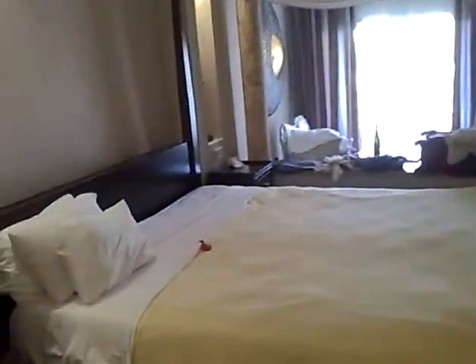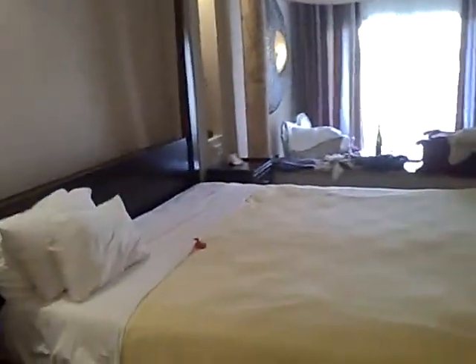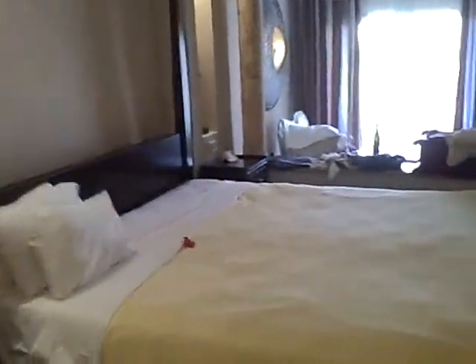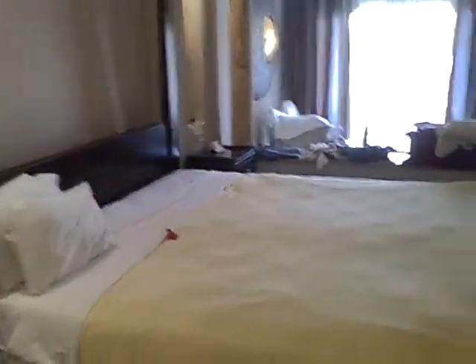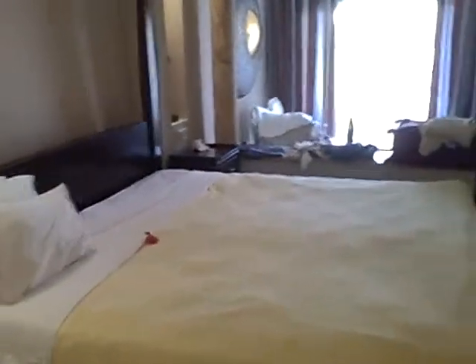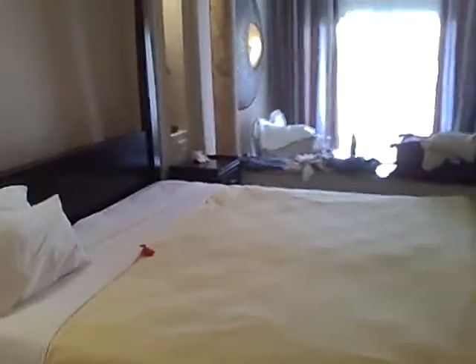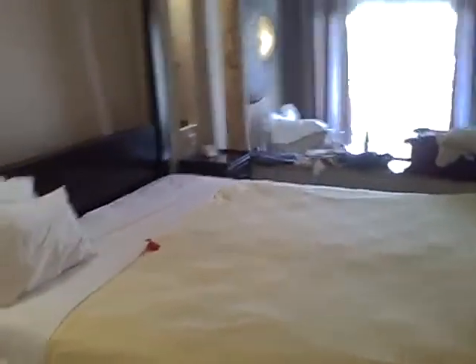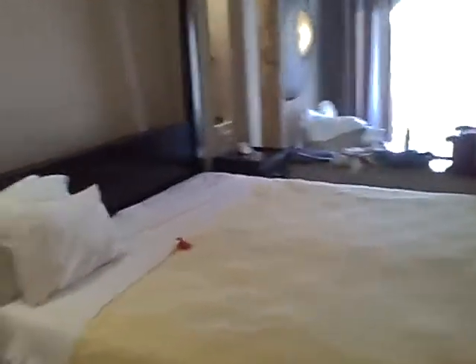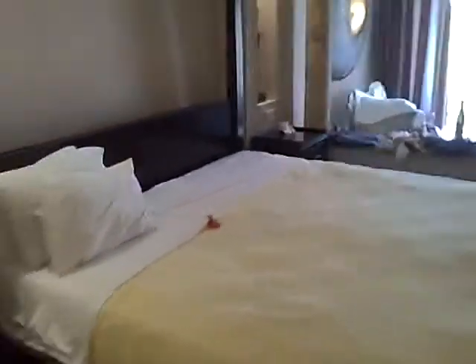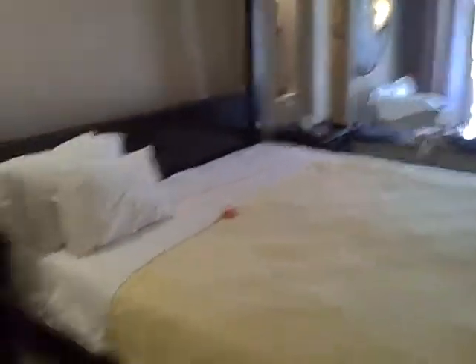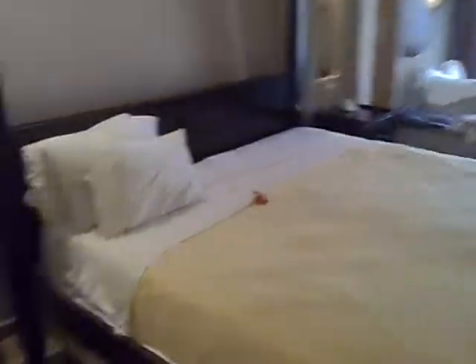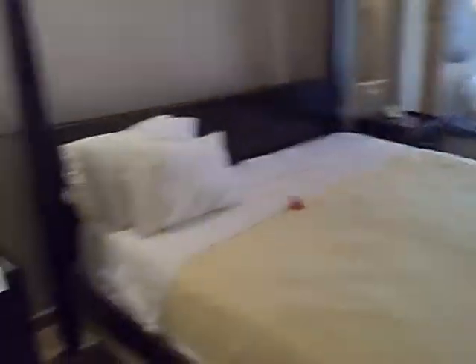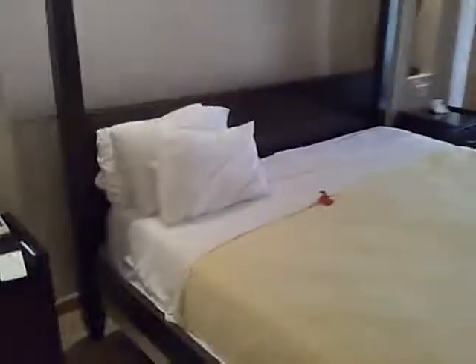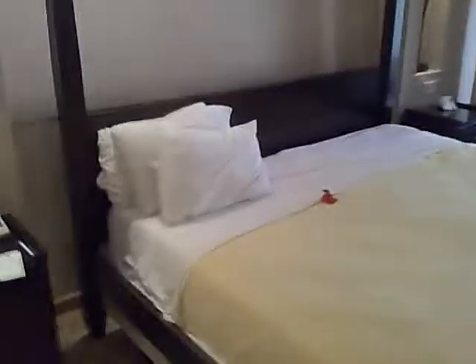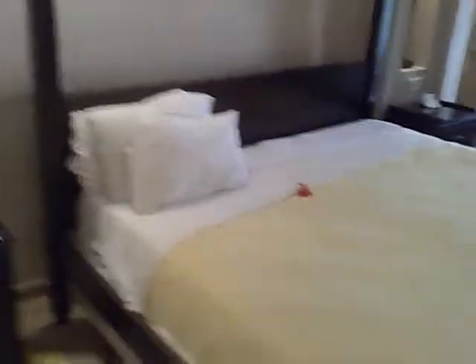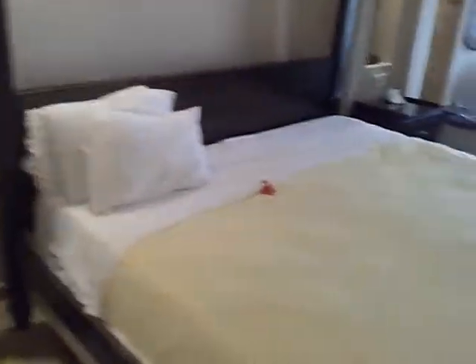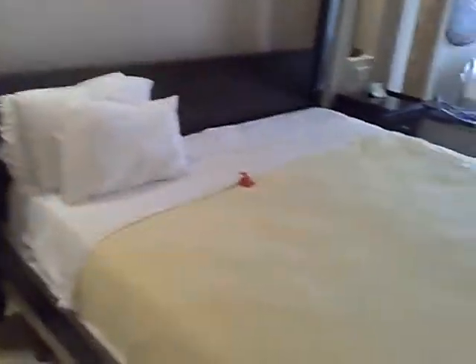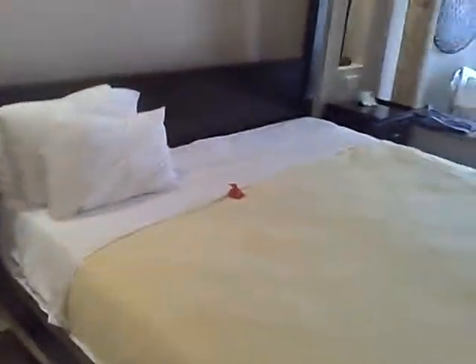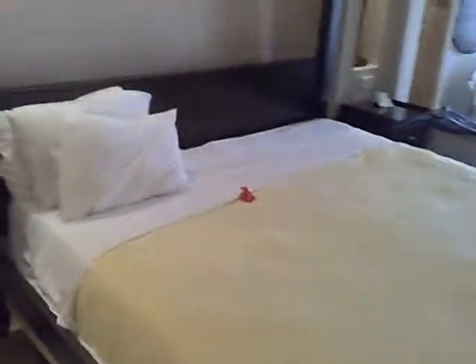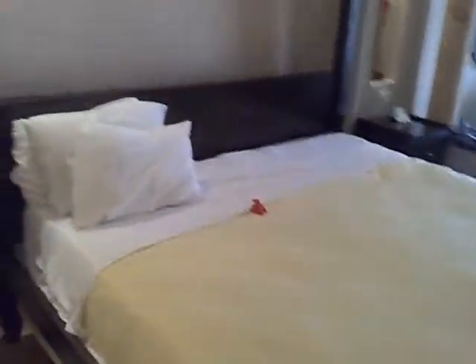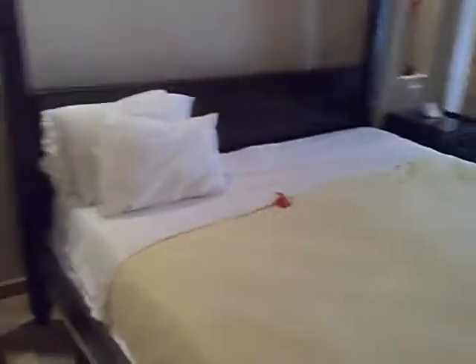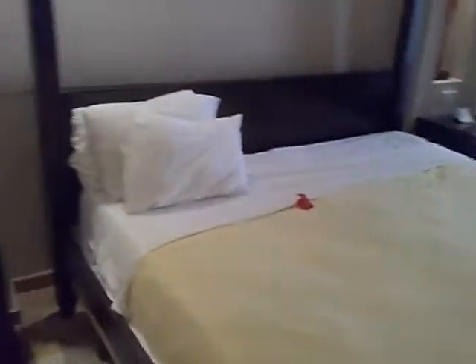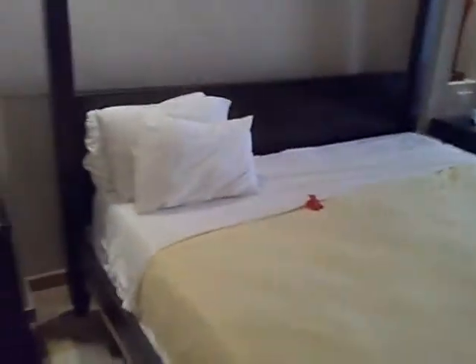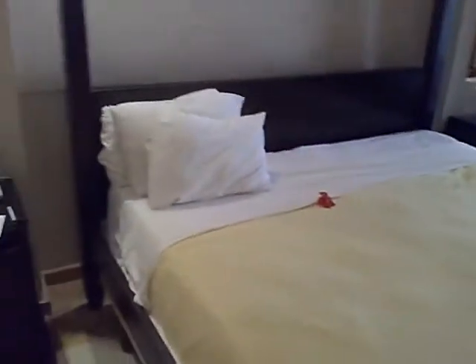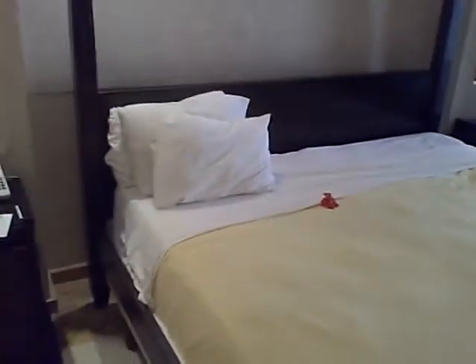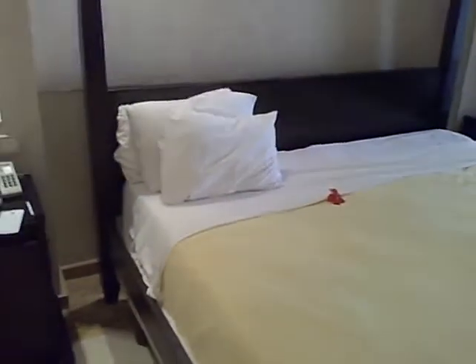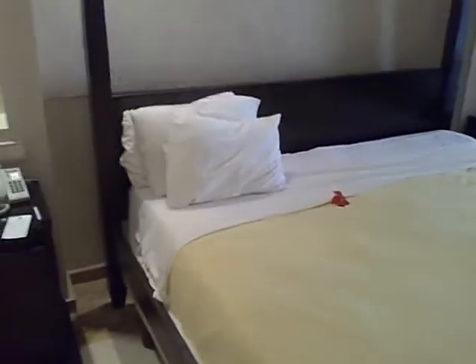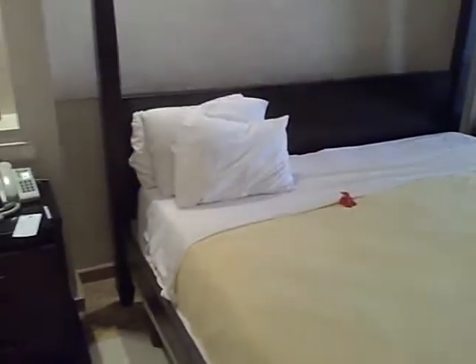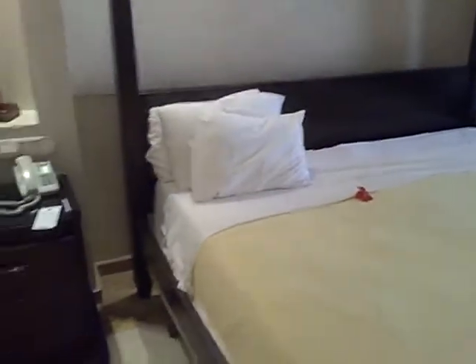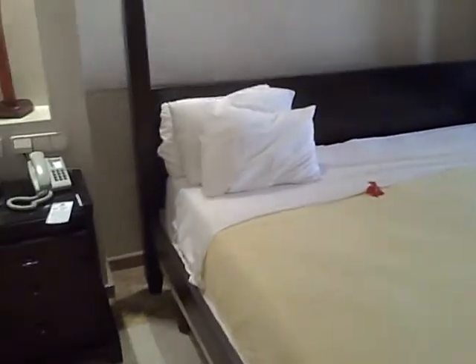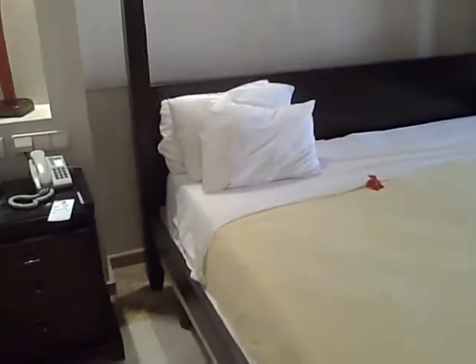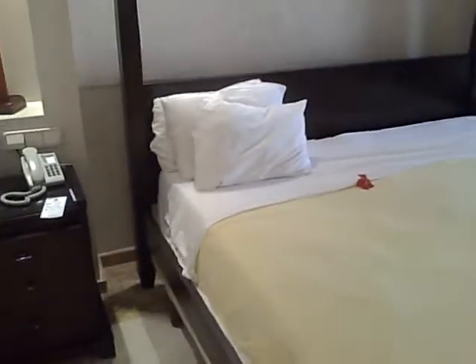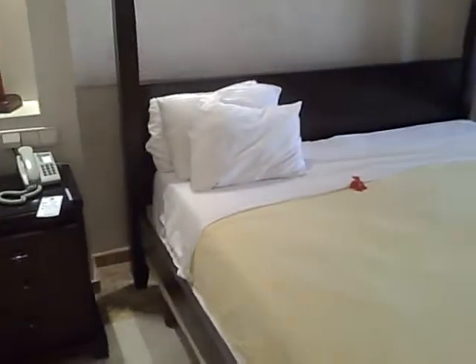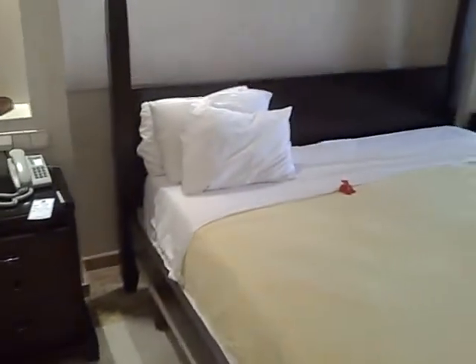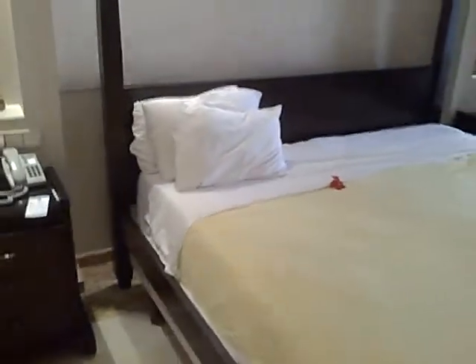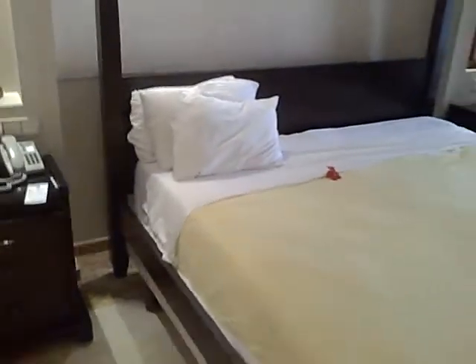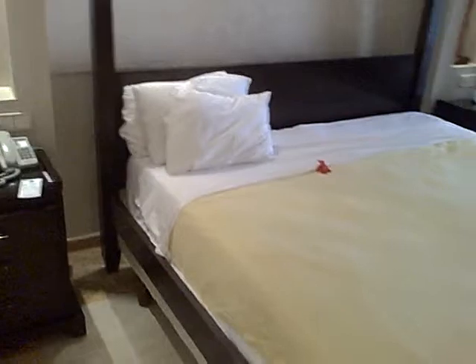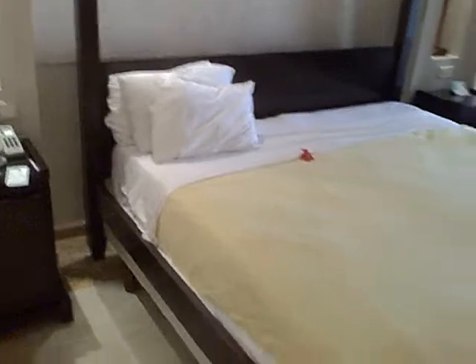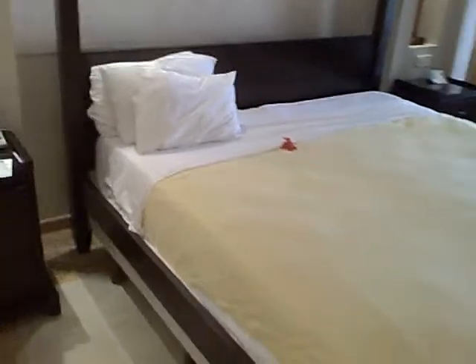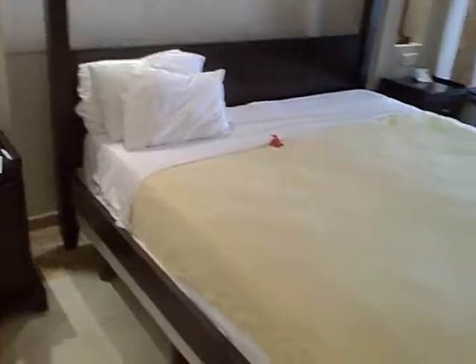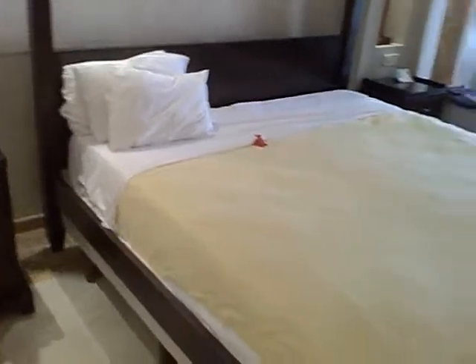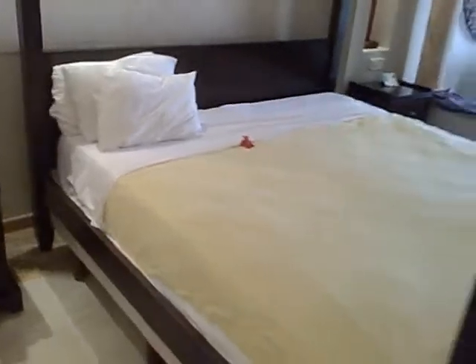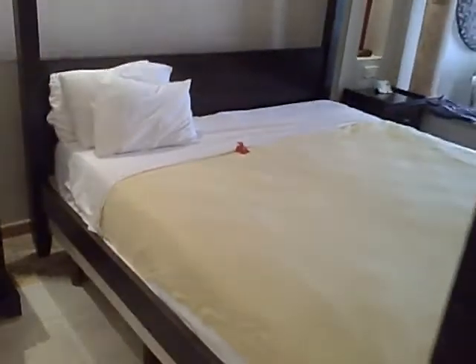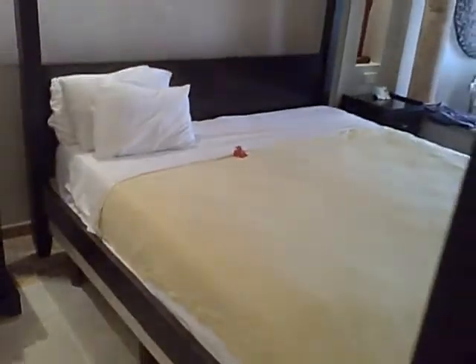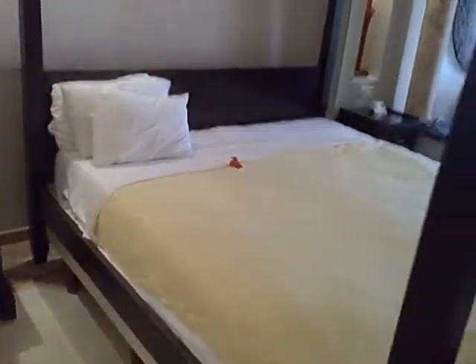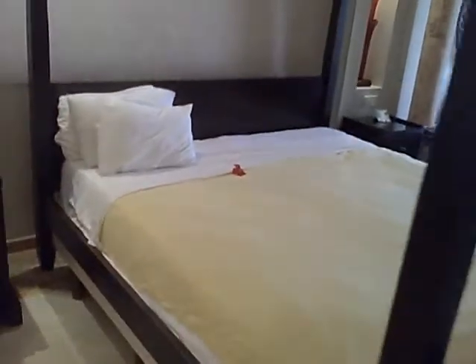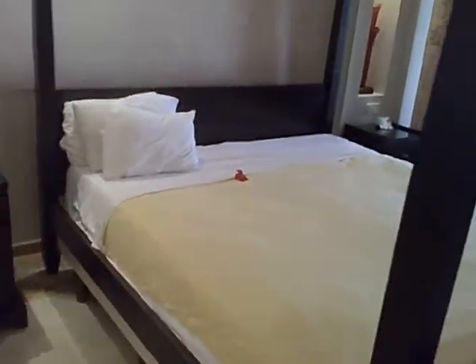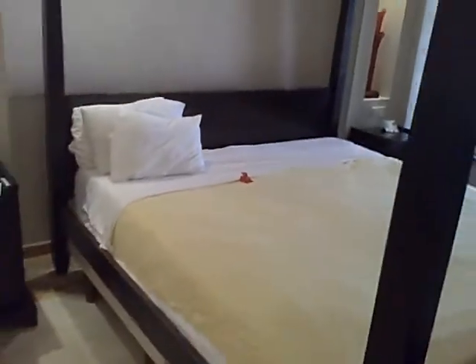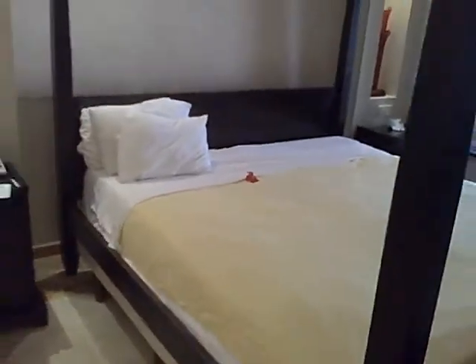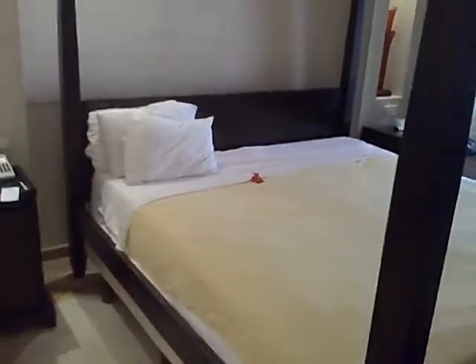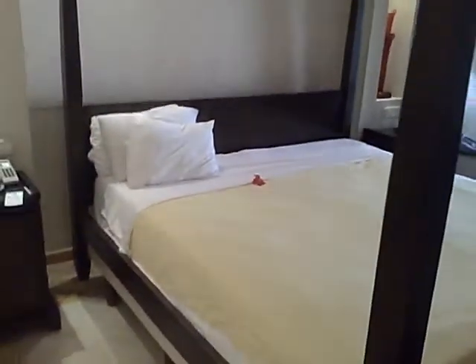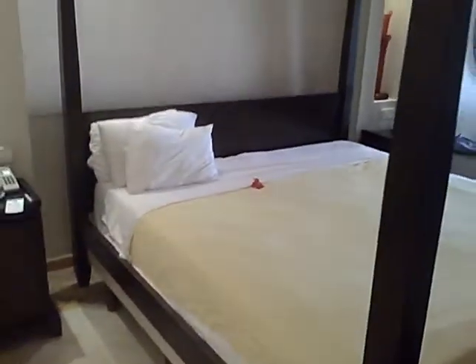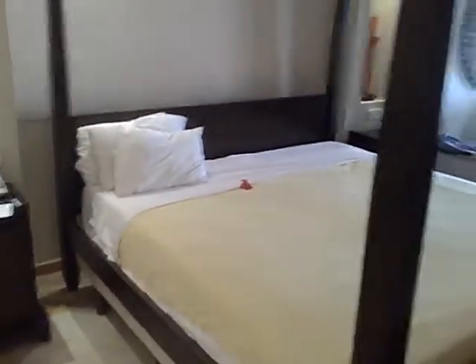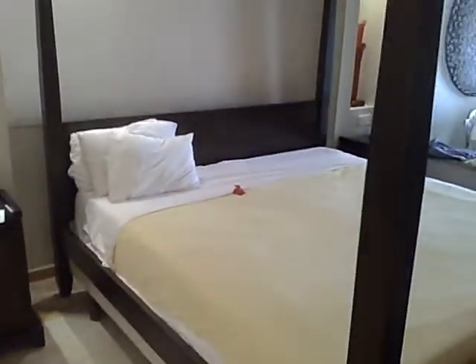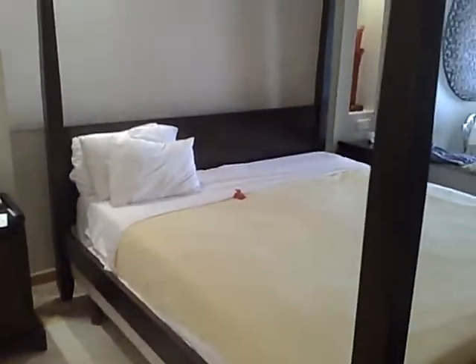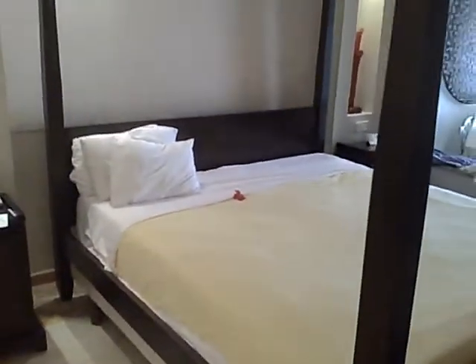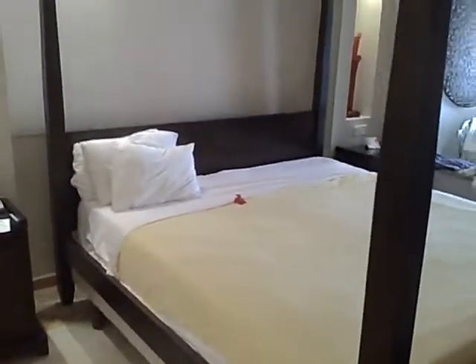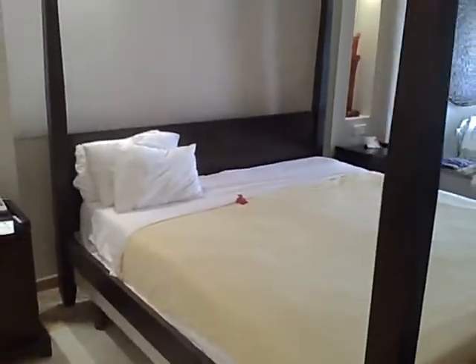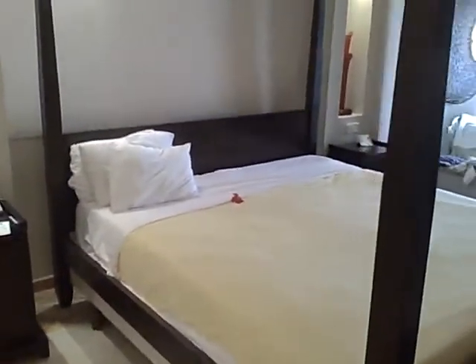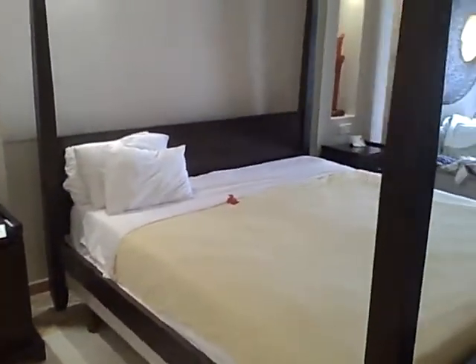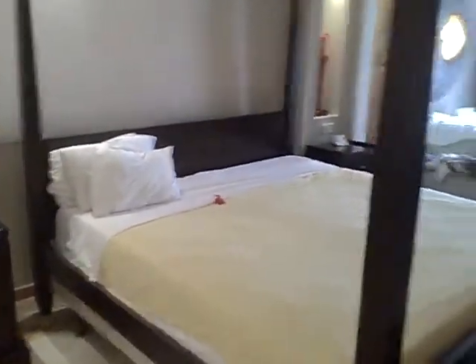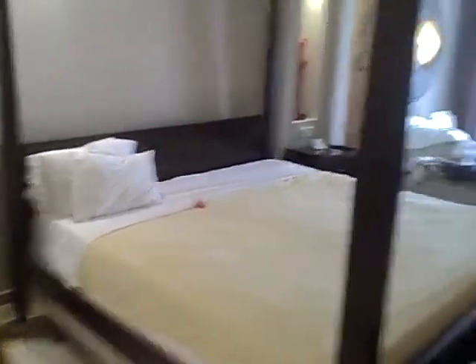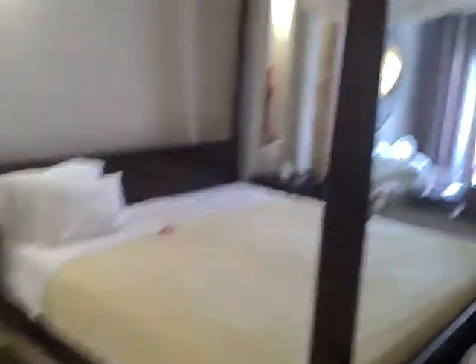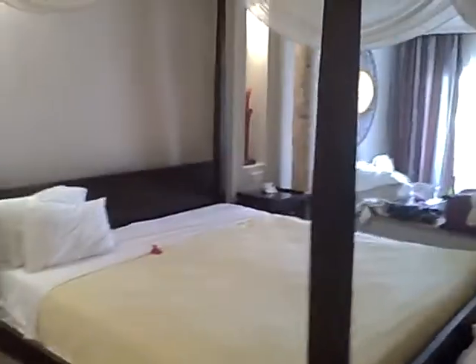And this is the bed. This is our room — pretty nice.